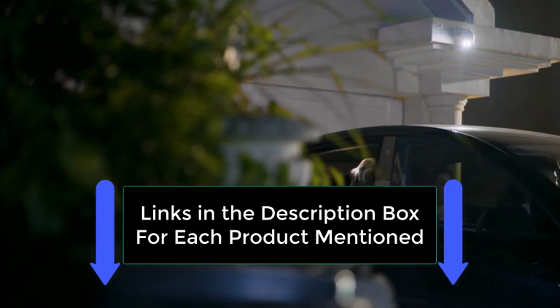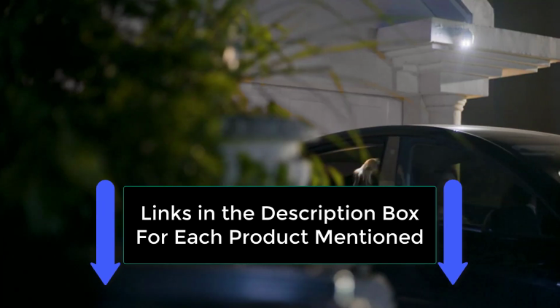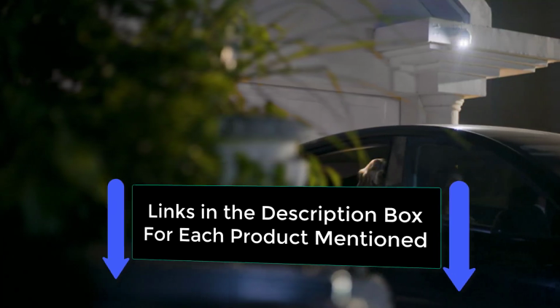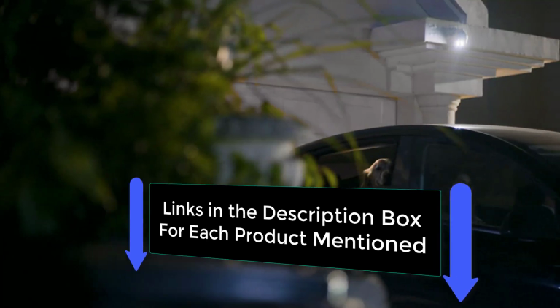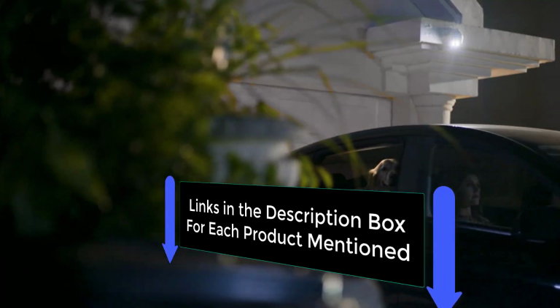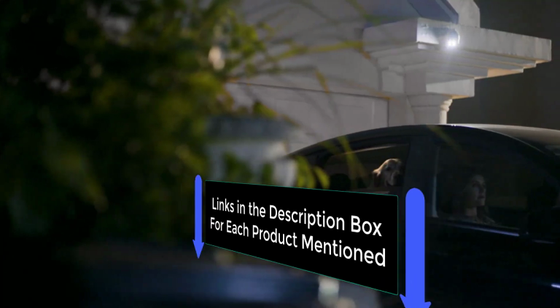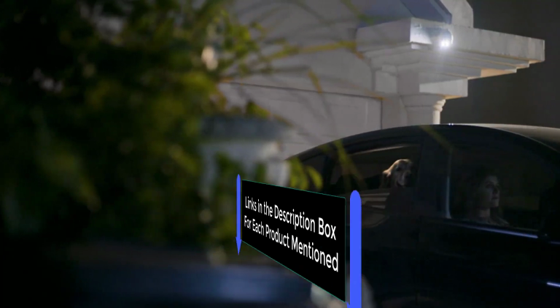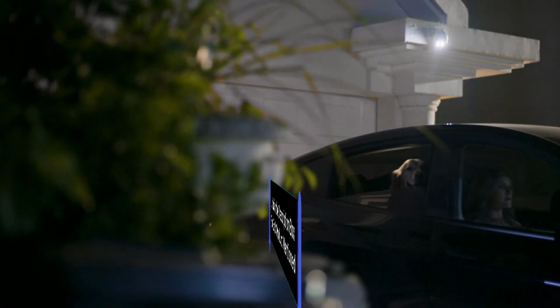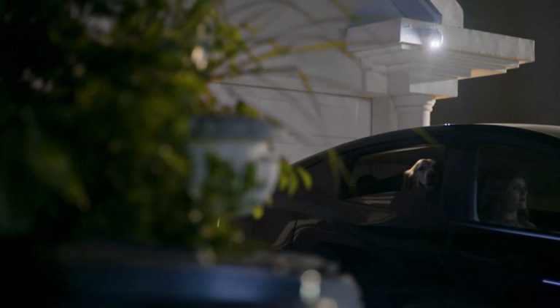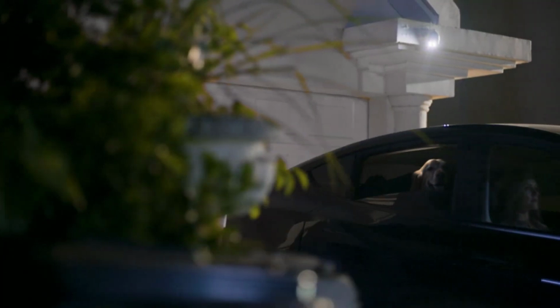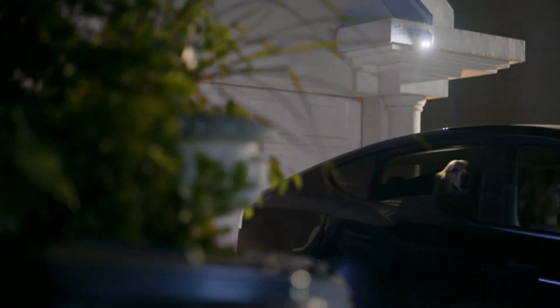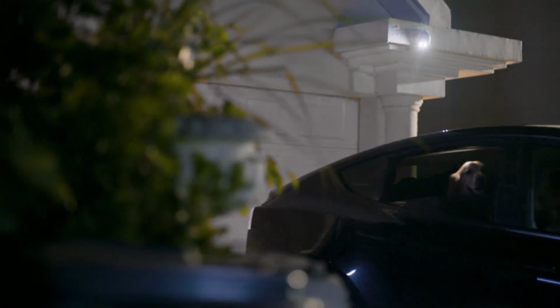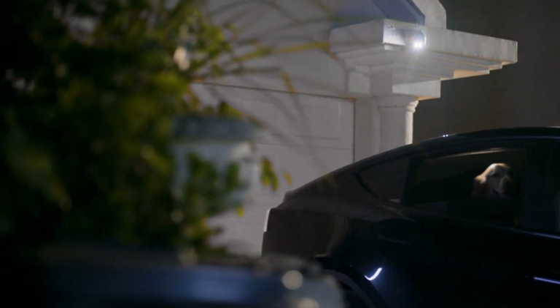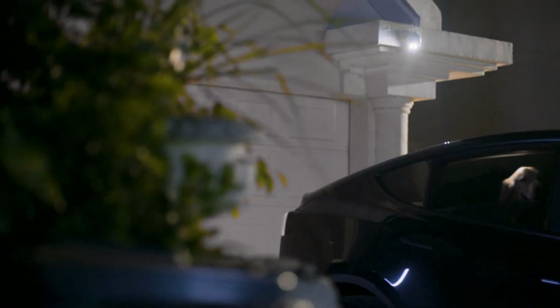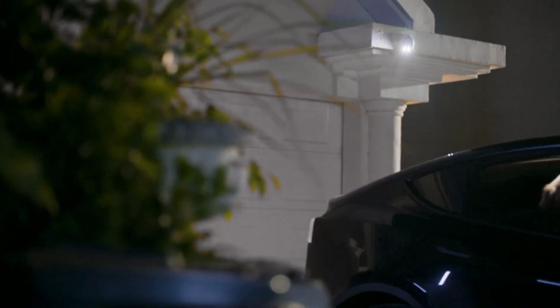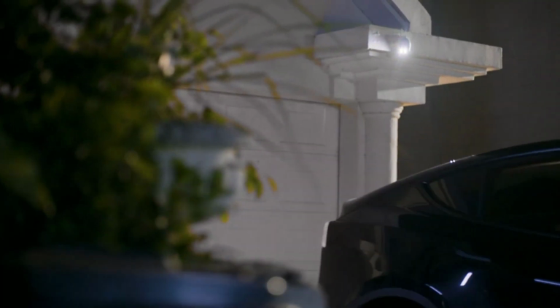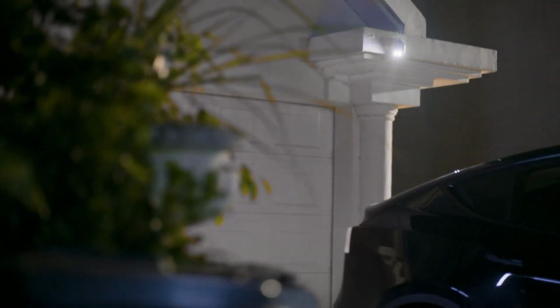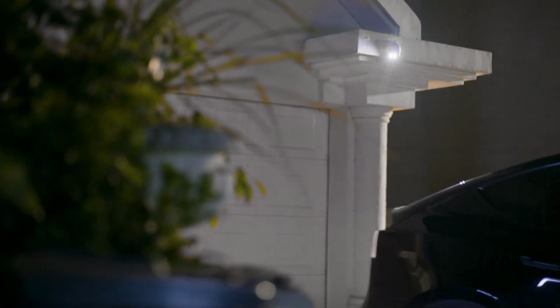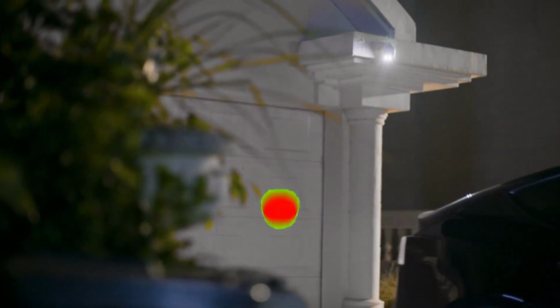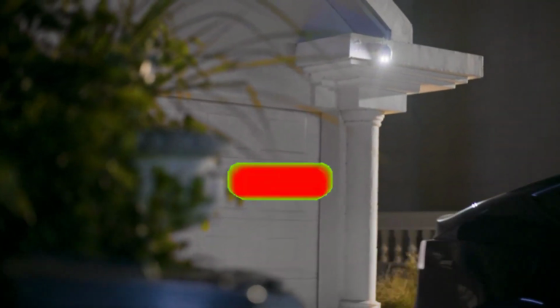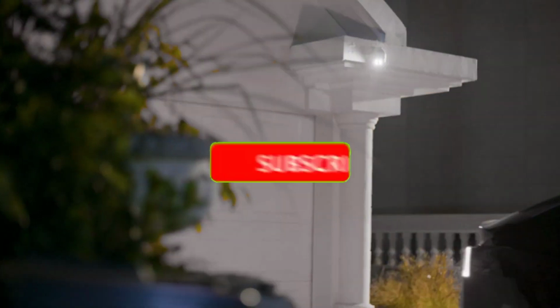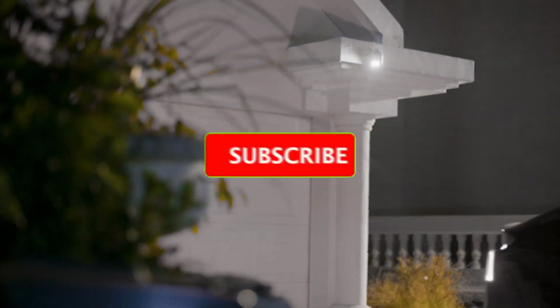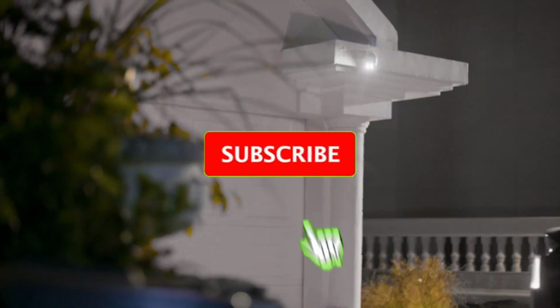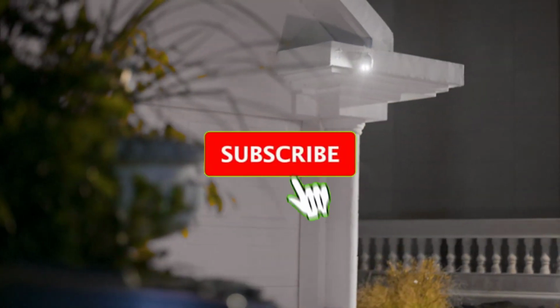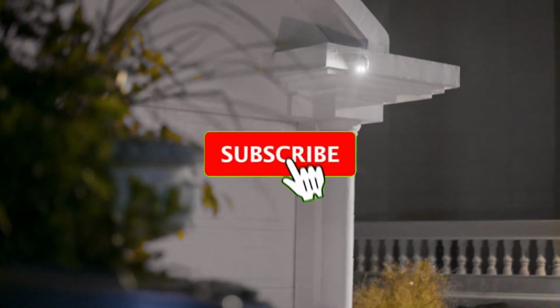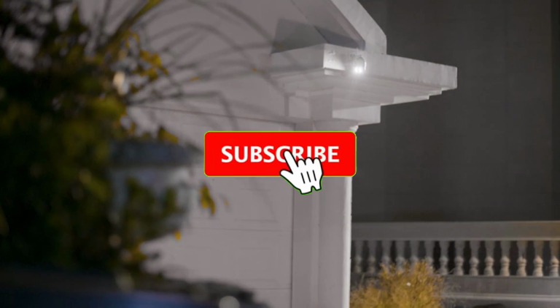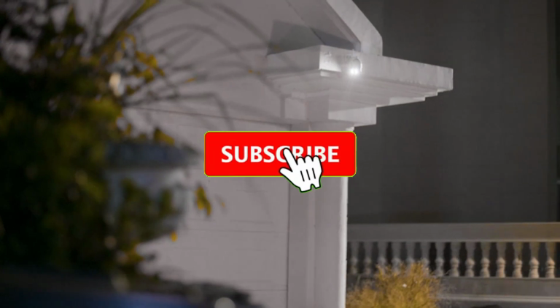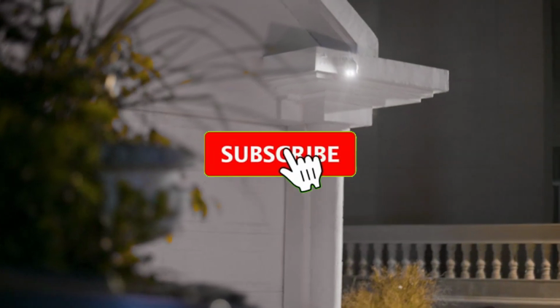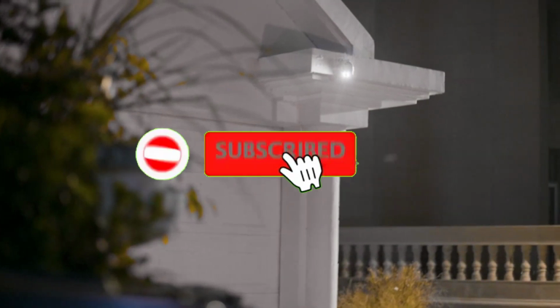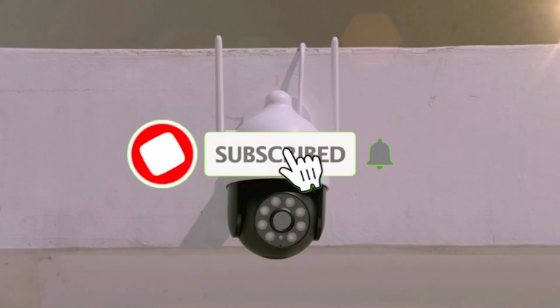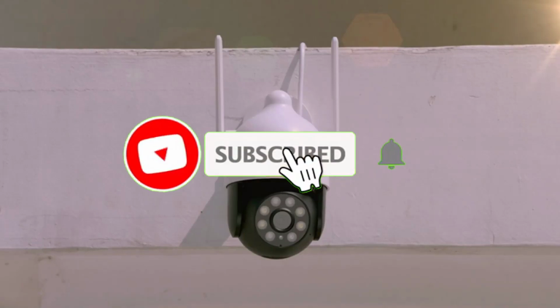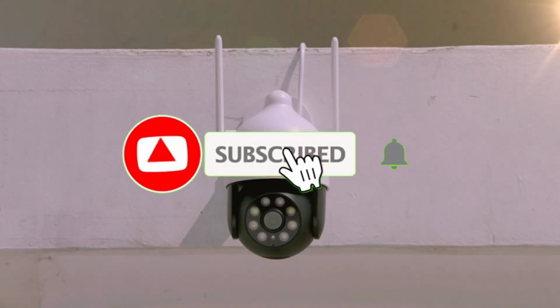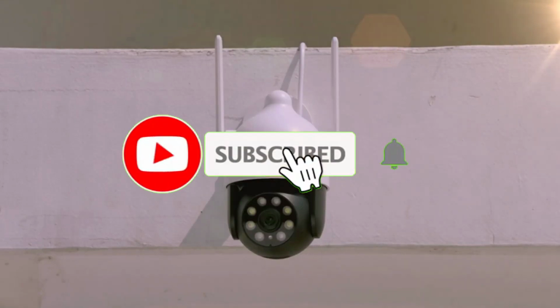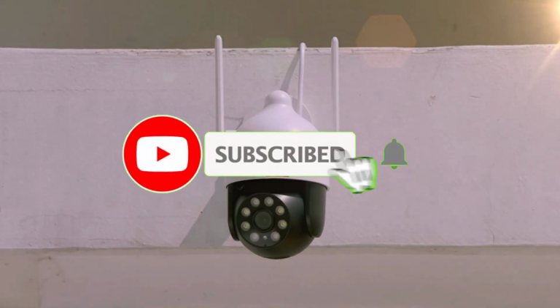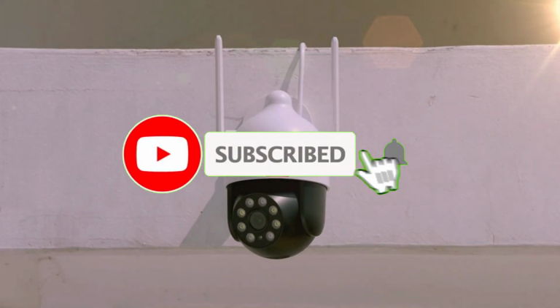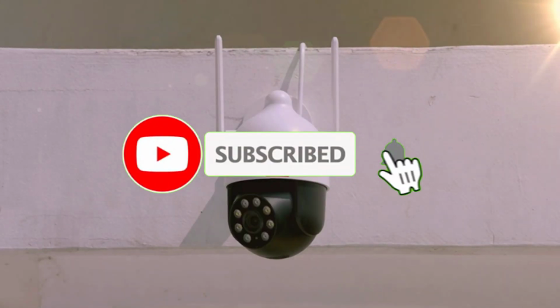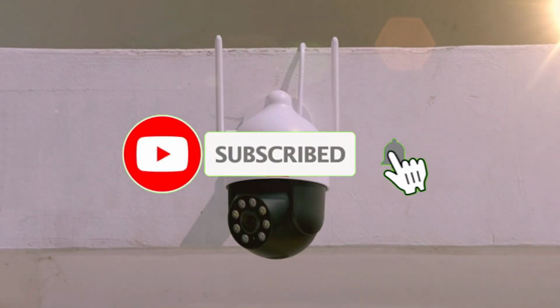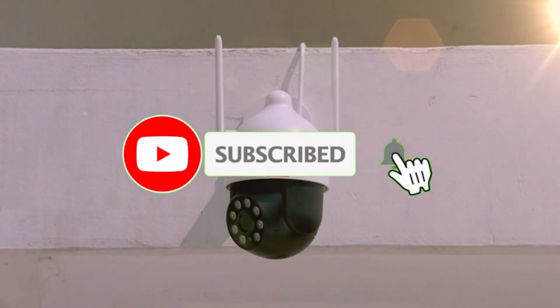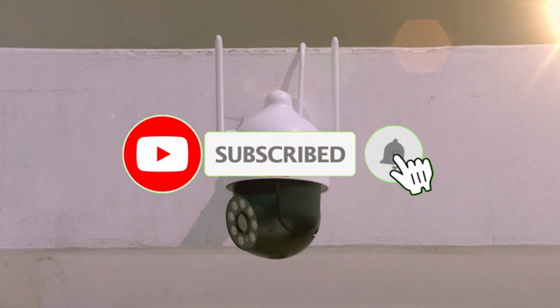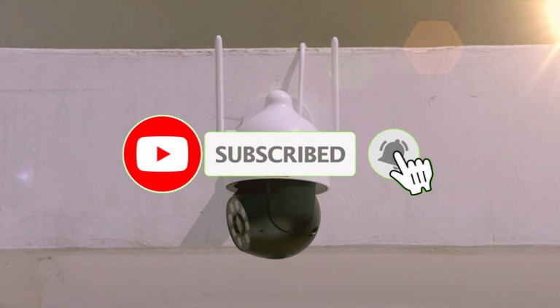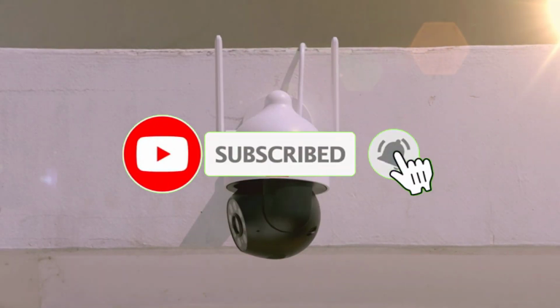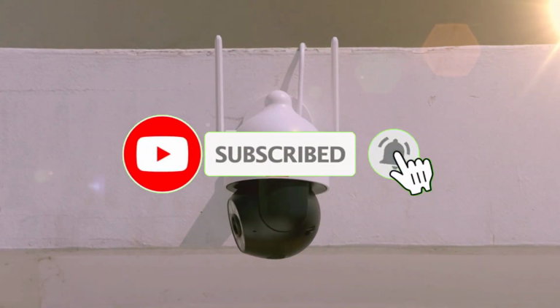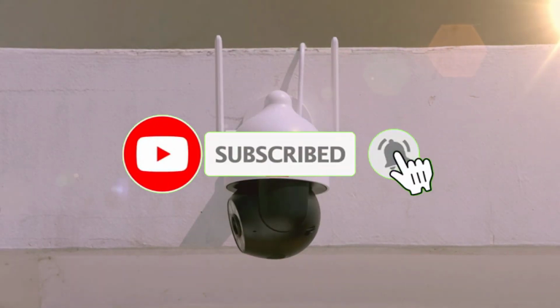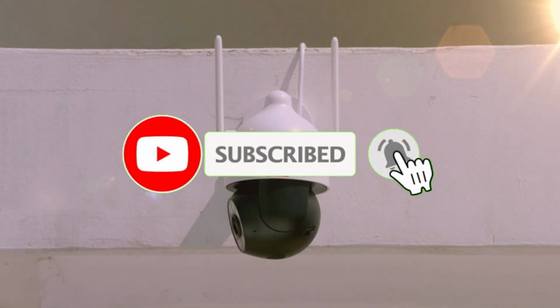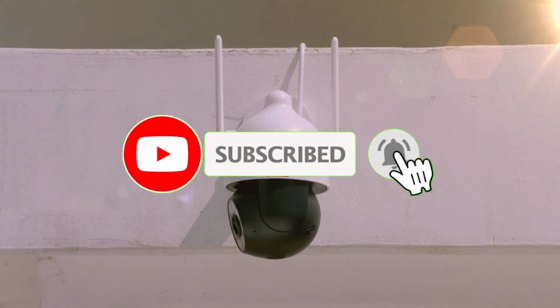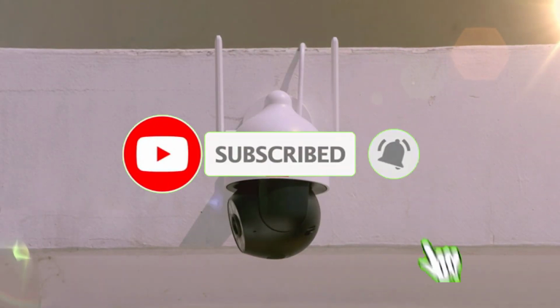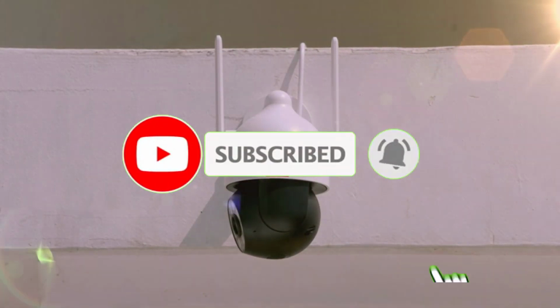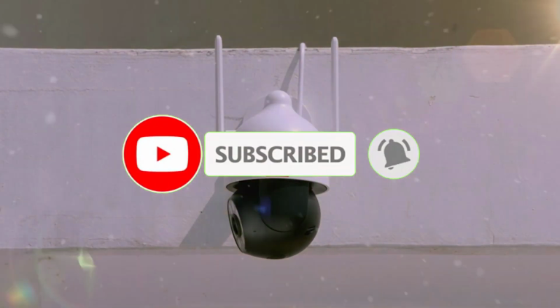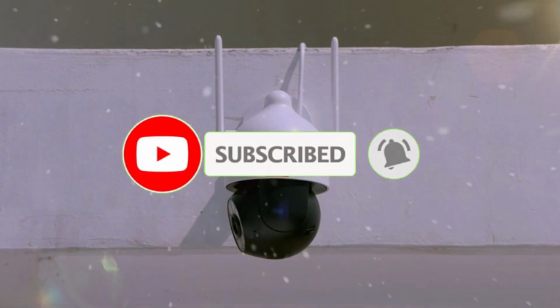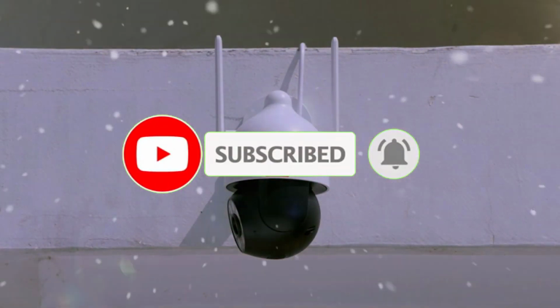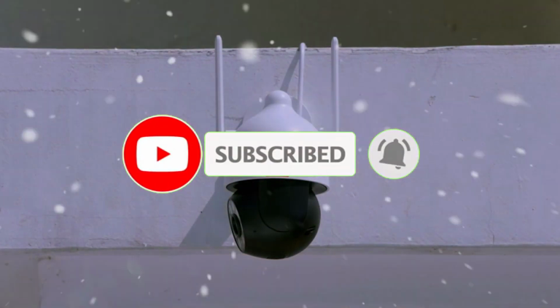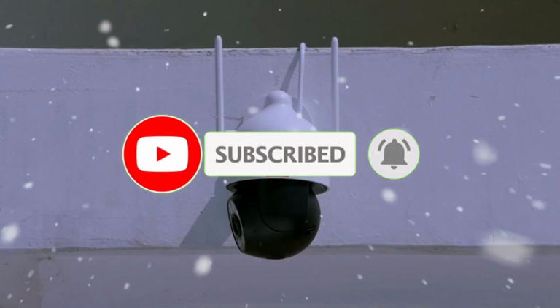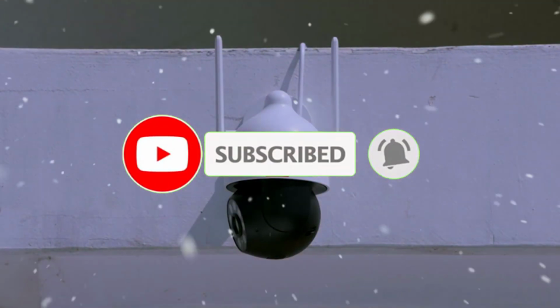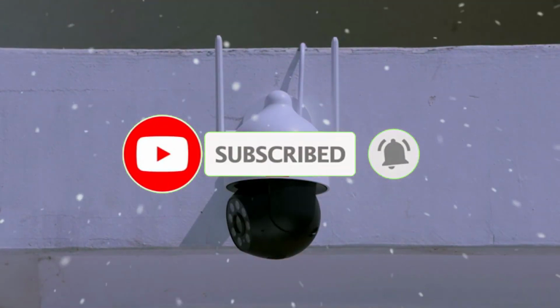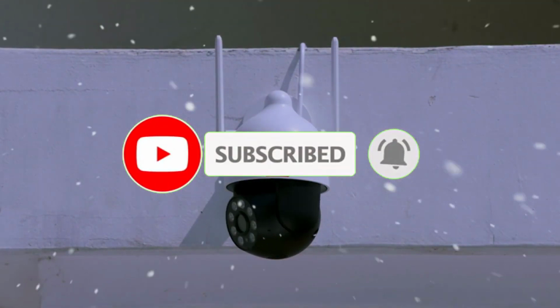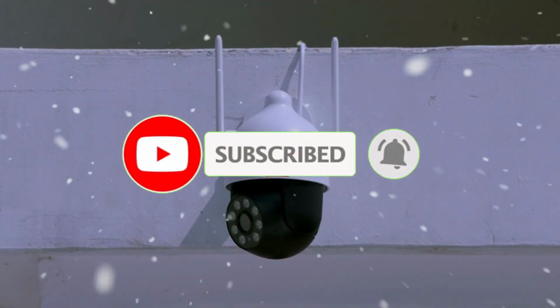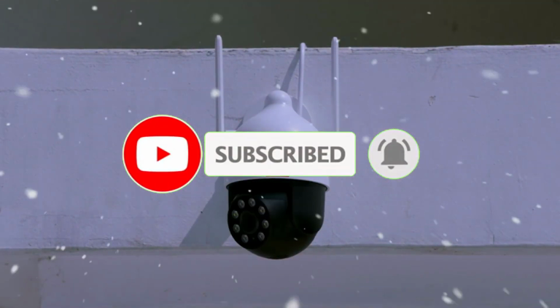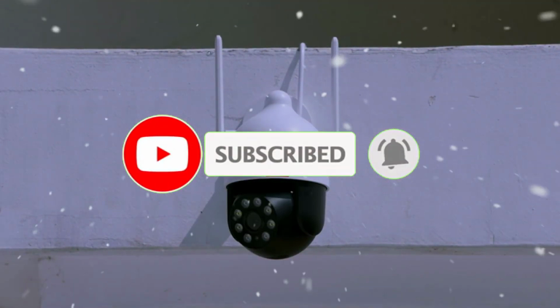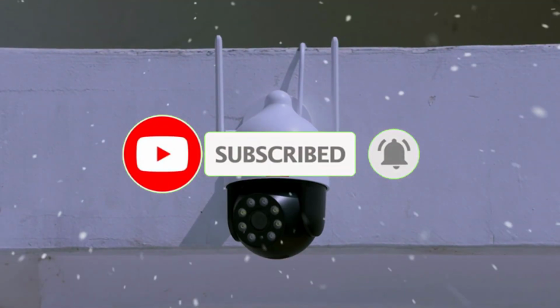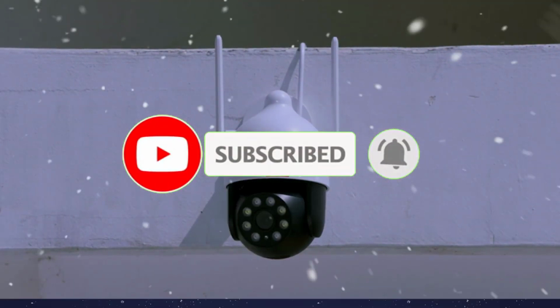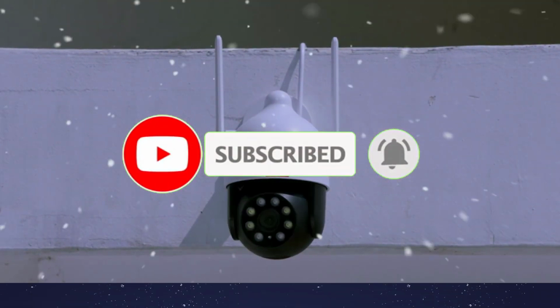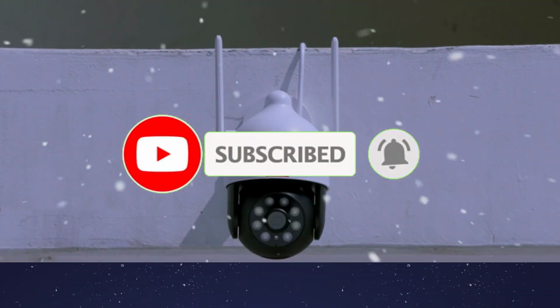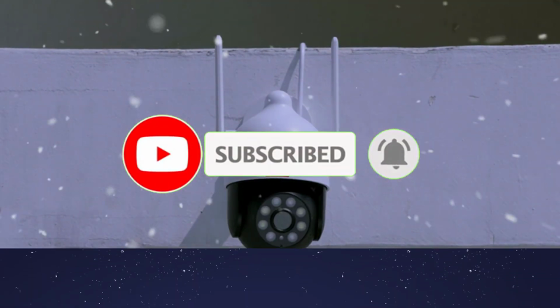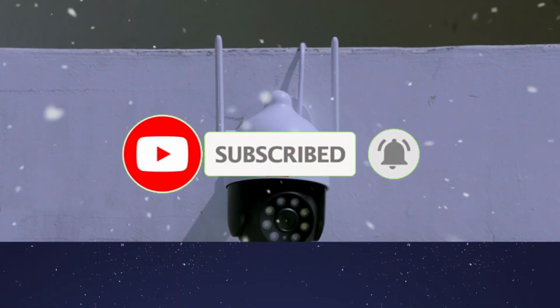Let's get started. Make sure to subscribe to our channel and press the bell so you get a notification when we upload new videos.